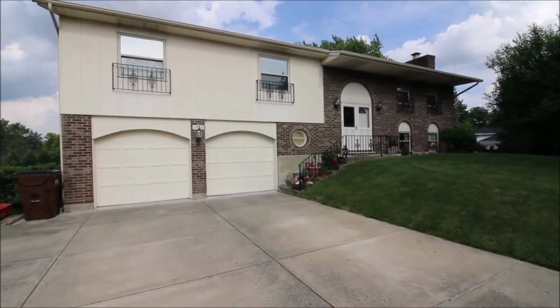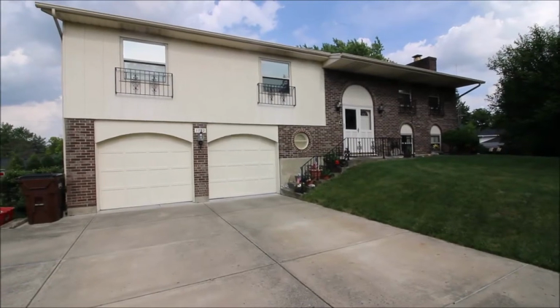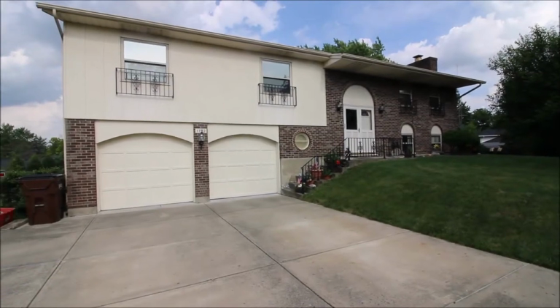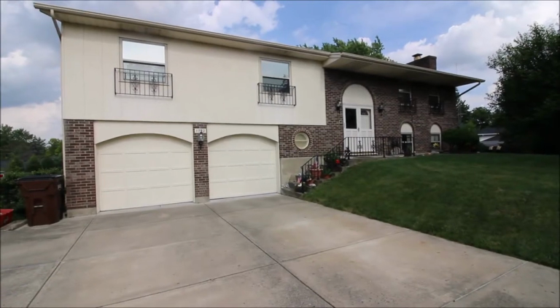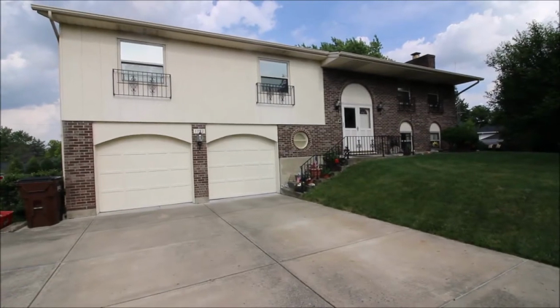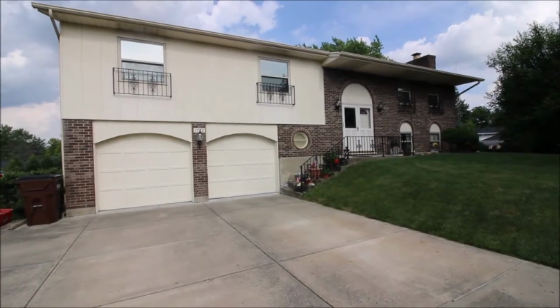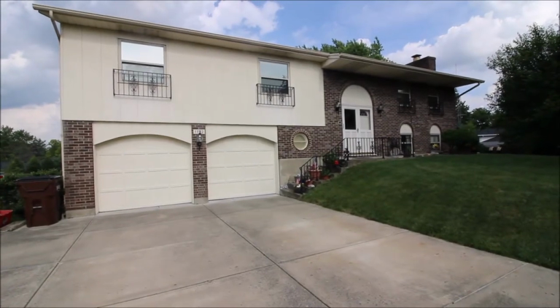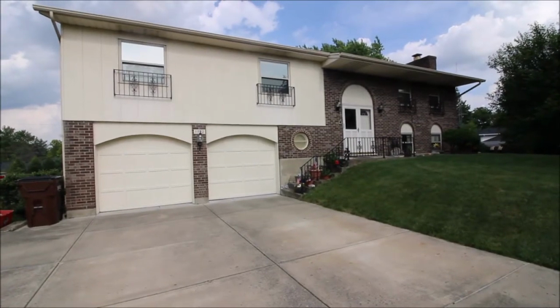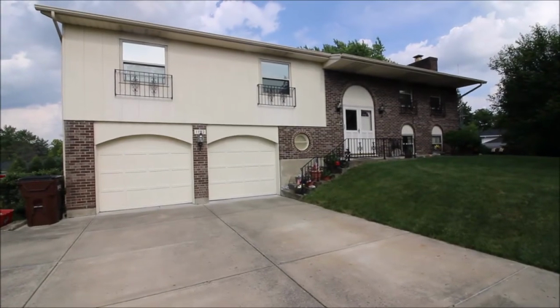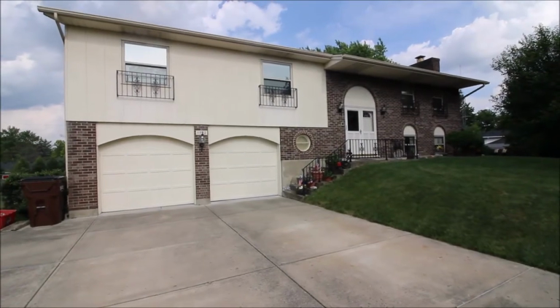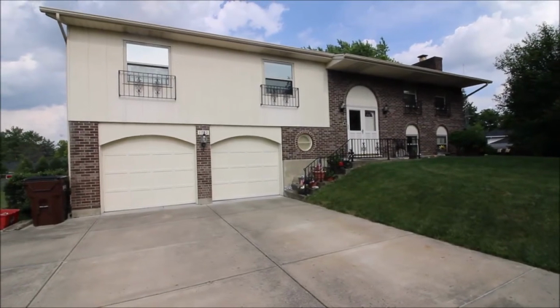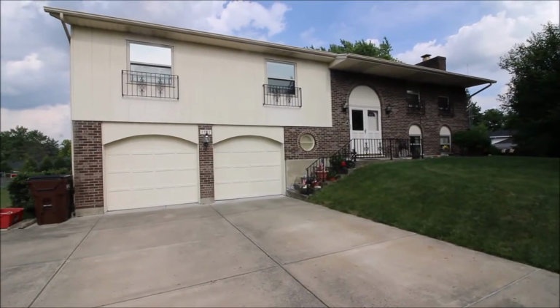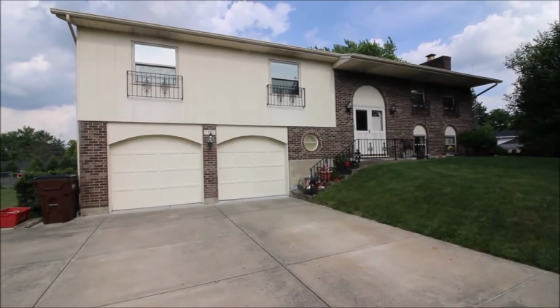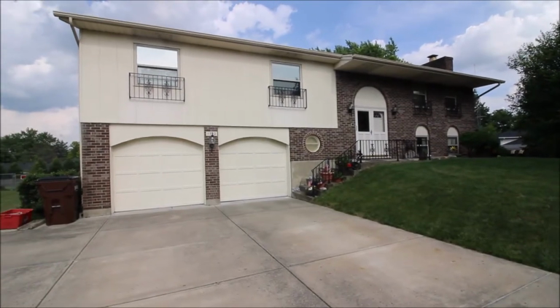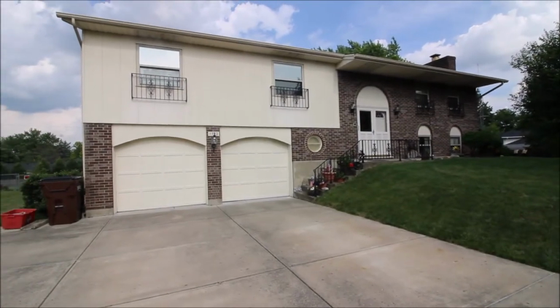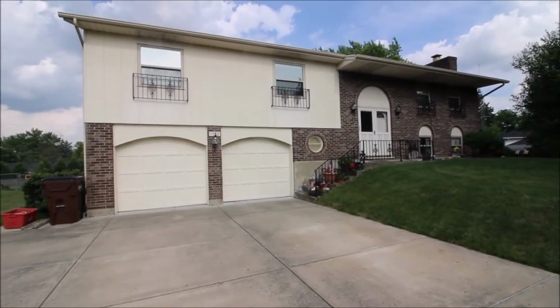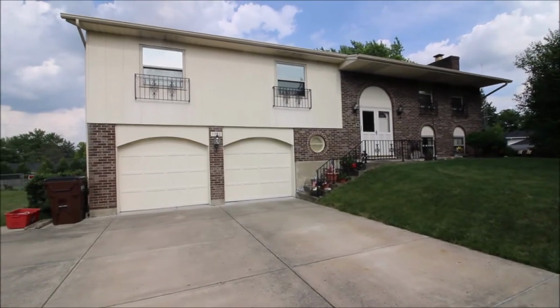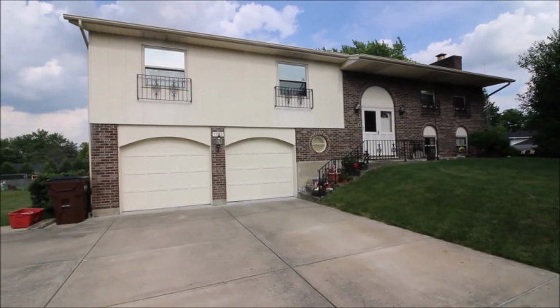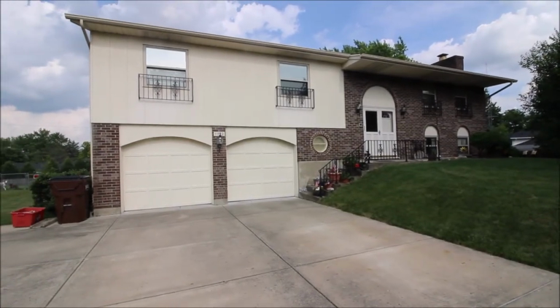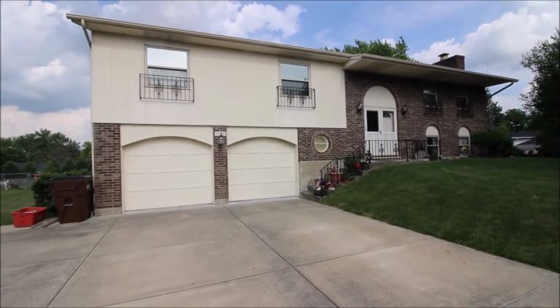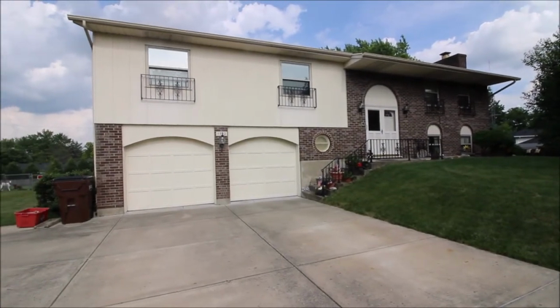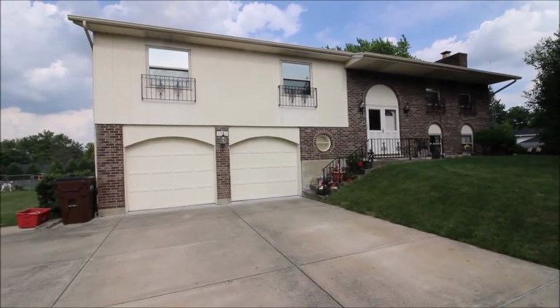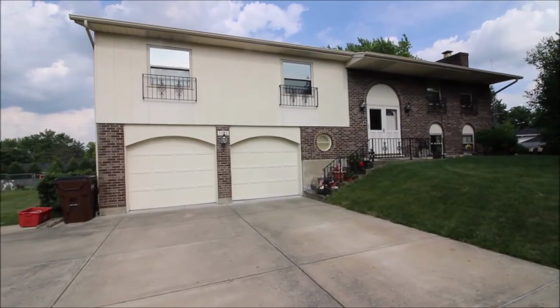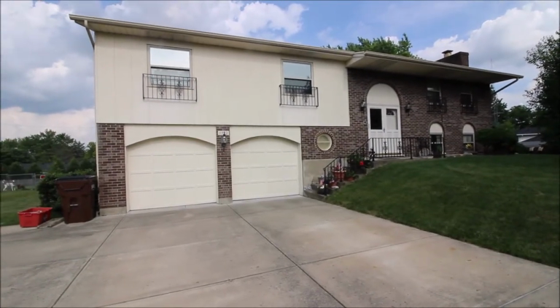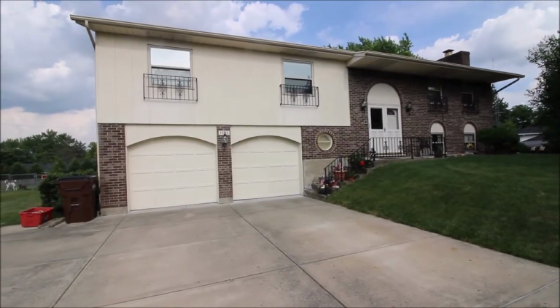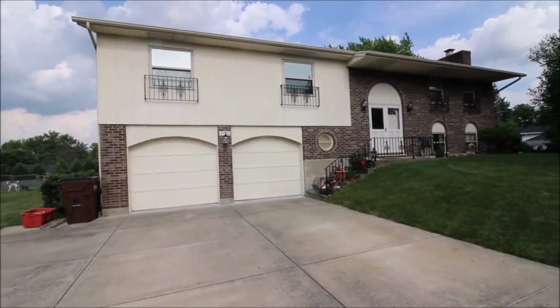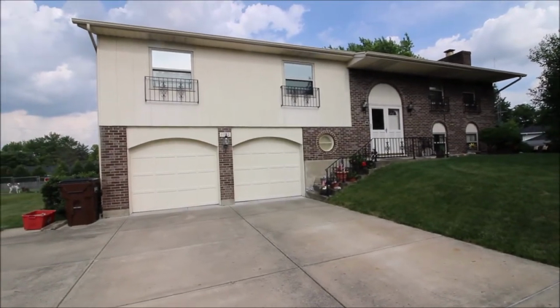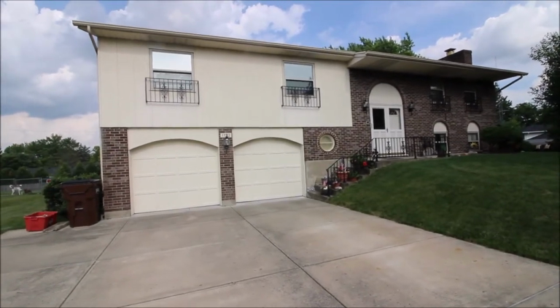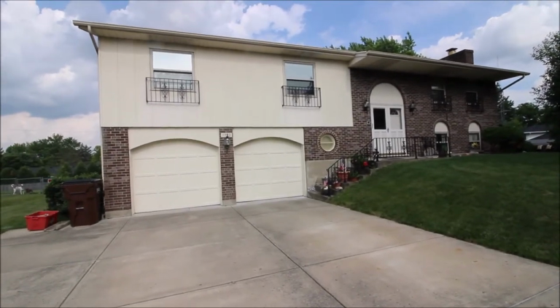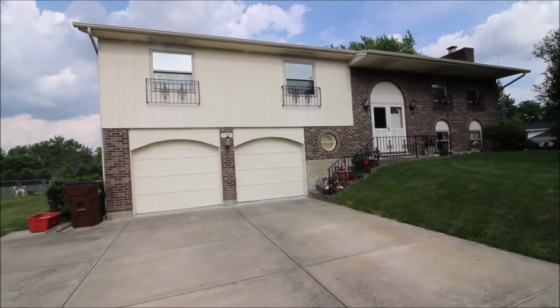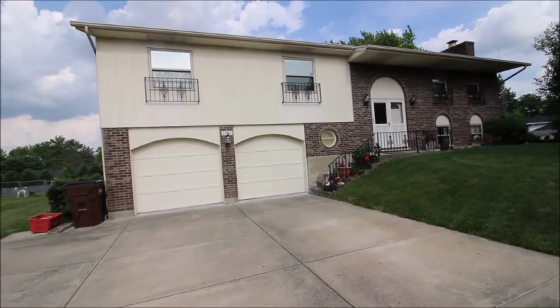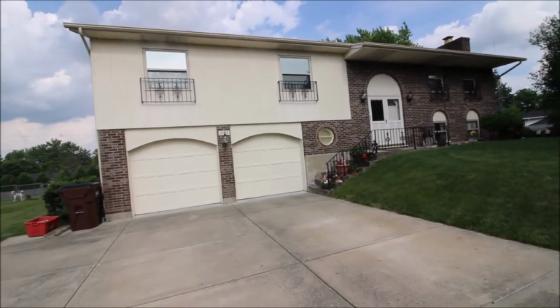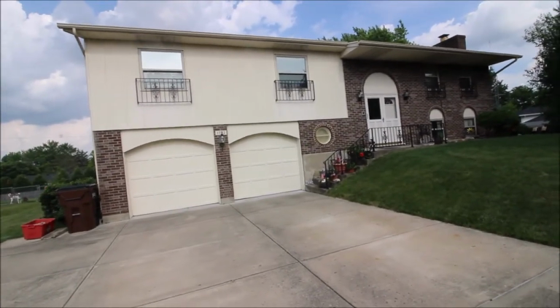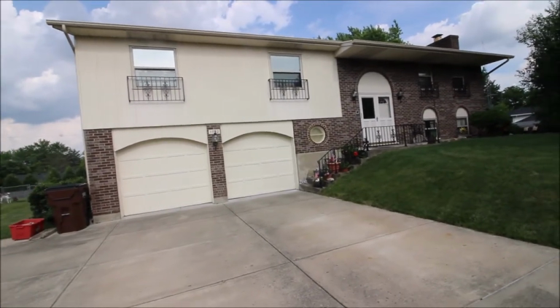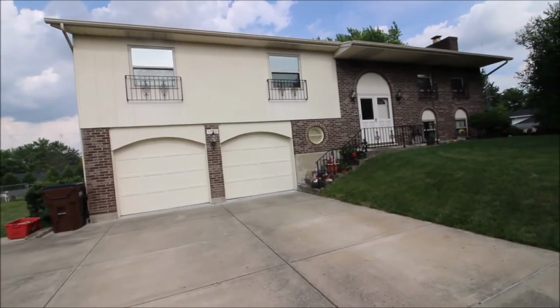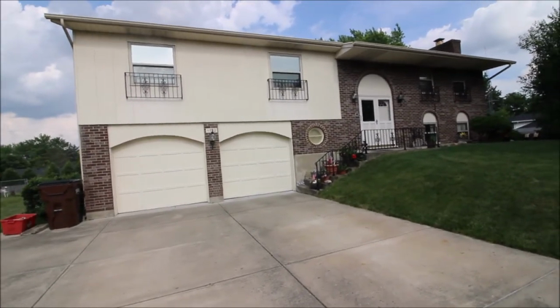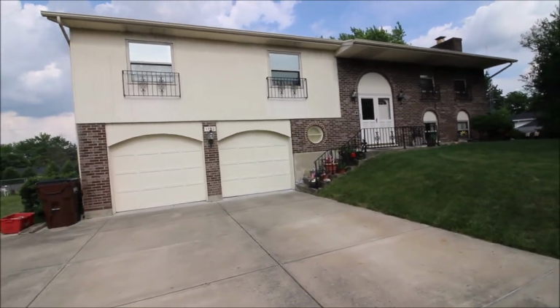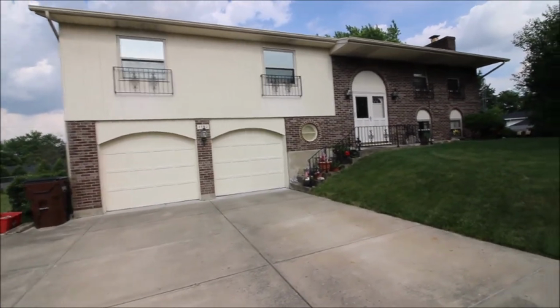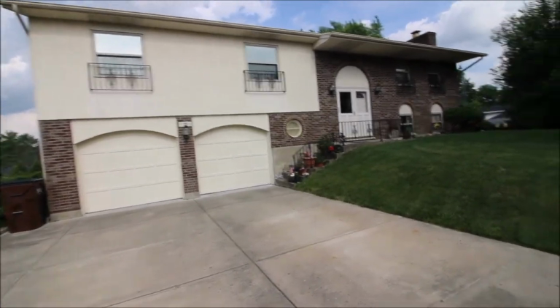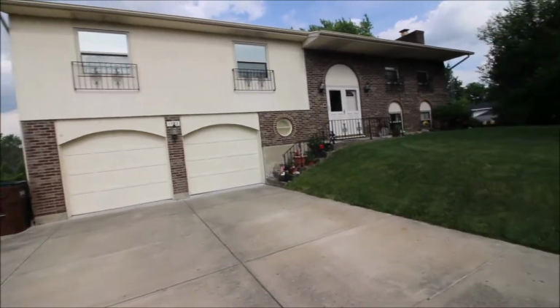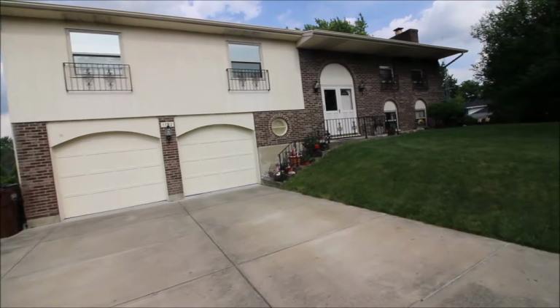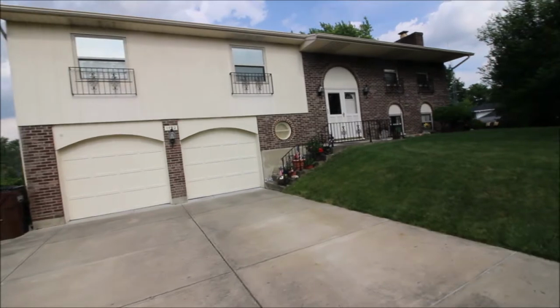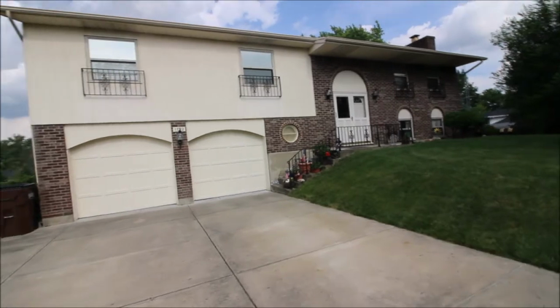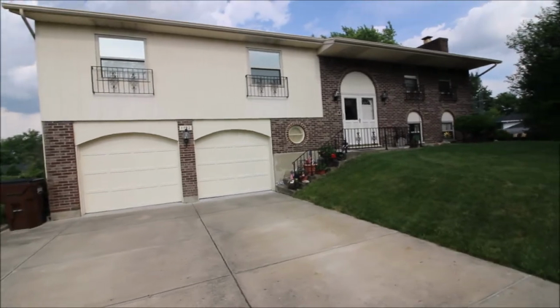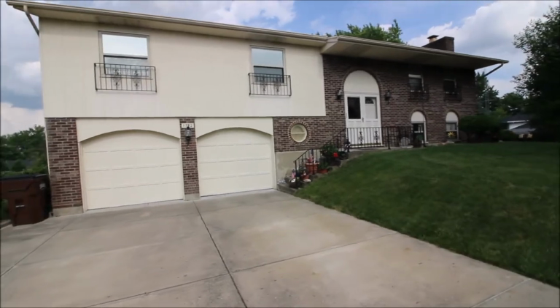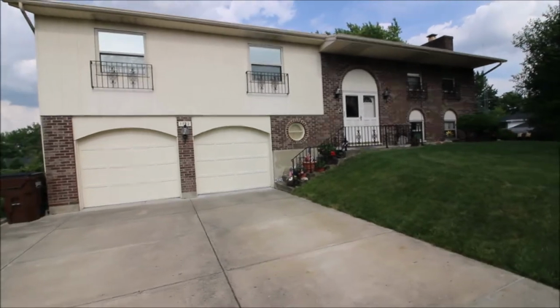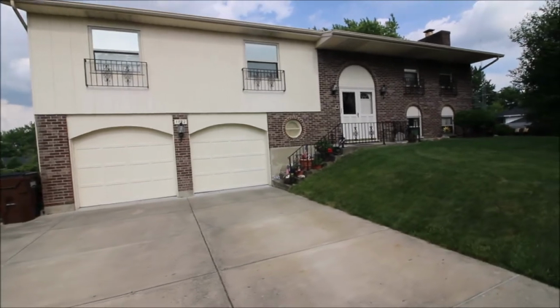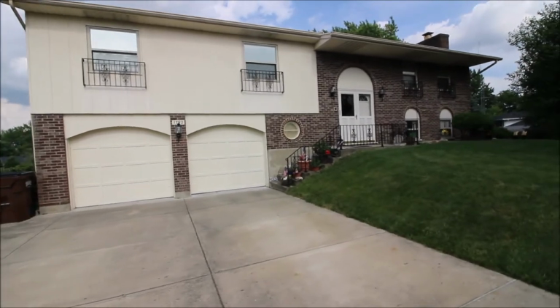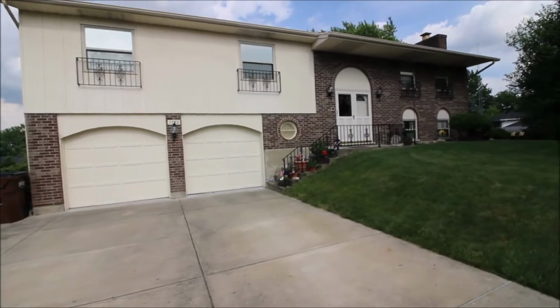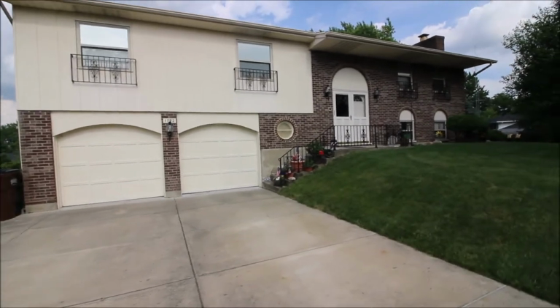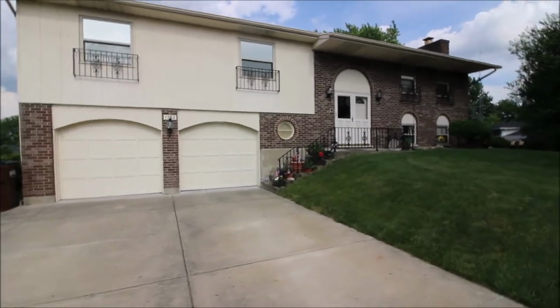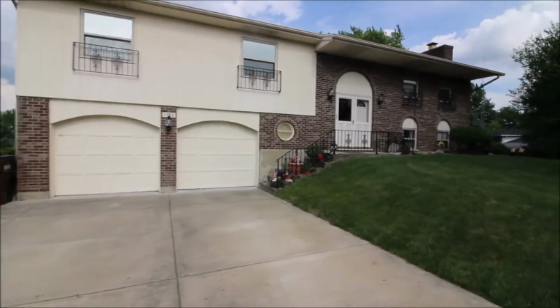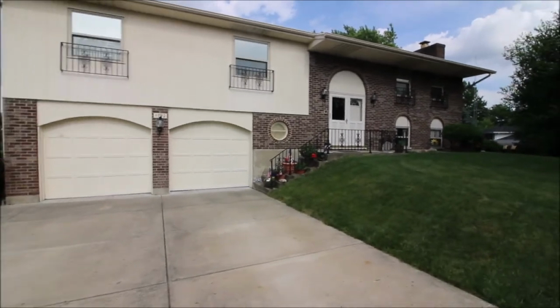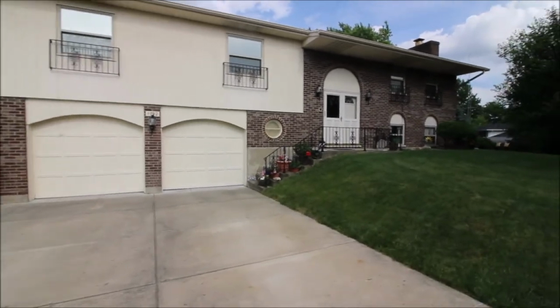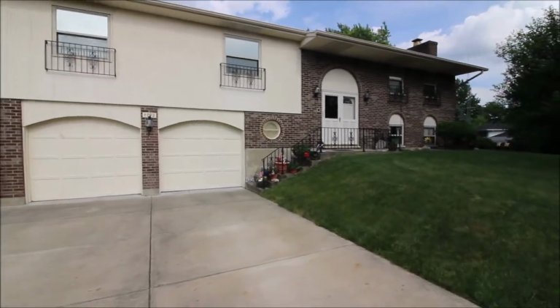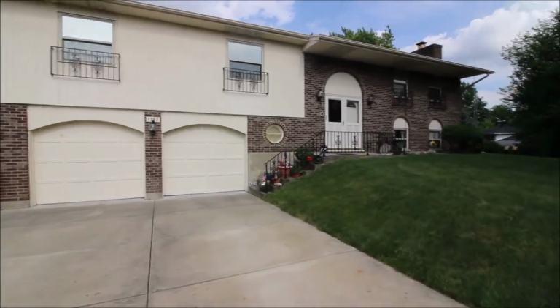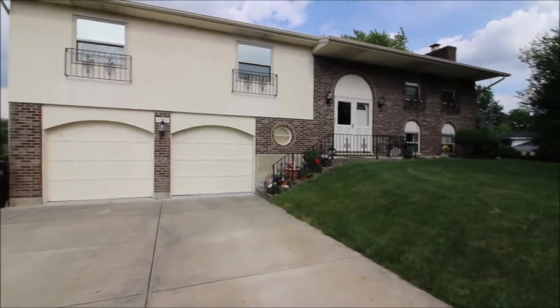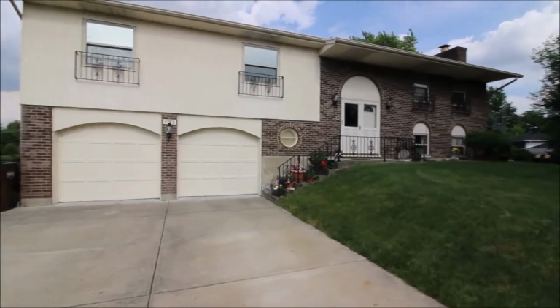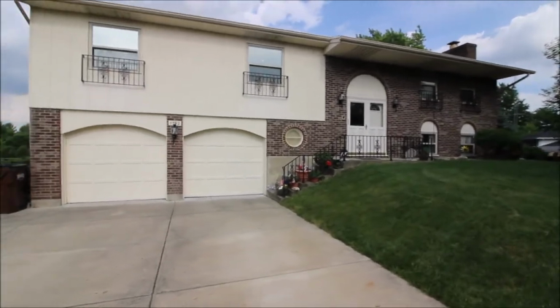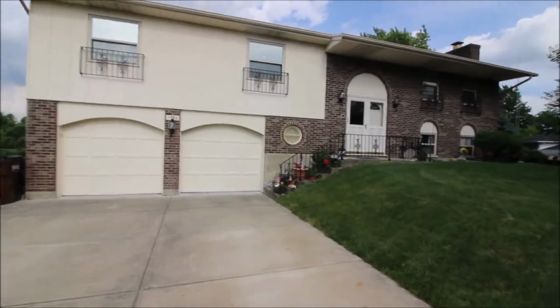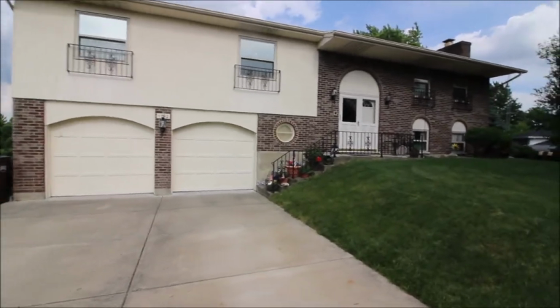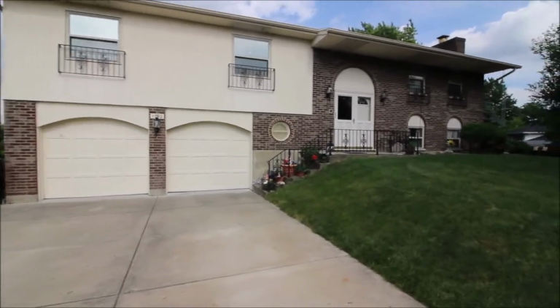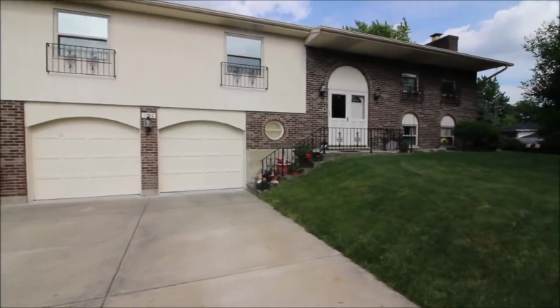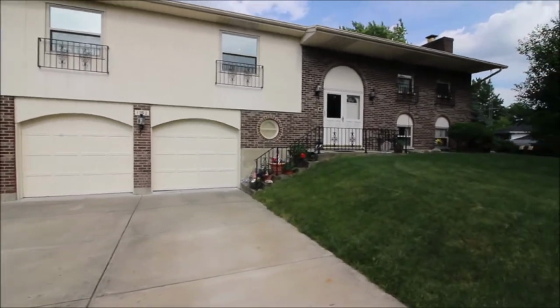Hey everybody, we're here at 1792 Wylene Drive, Beaver Creek, Ohio, getting ready to put another great house on the market.